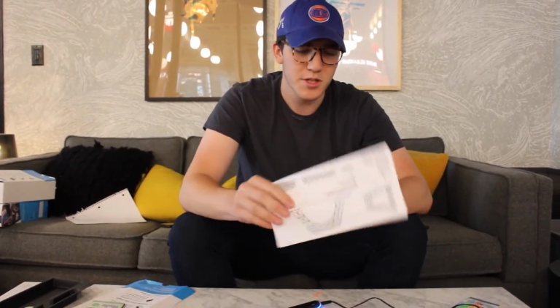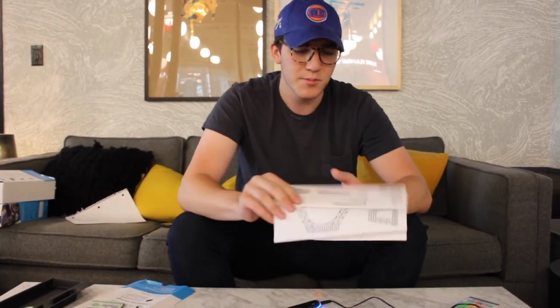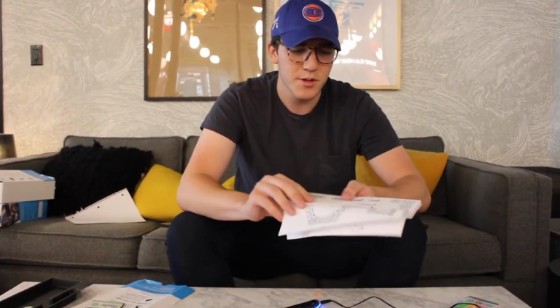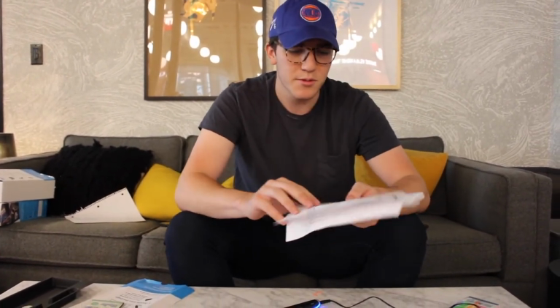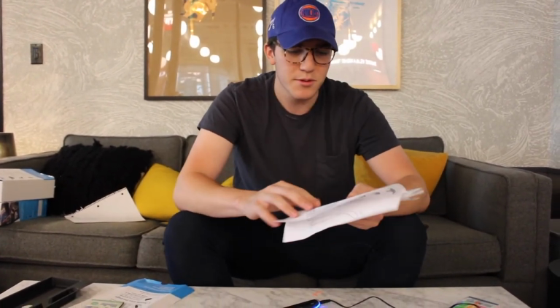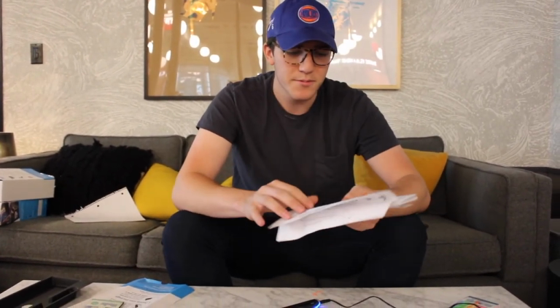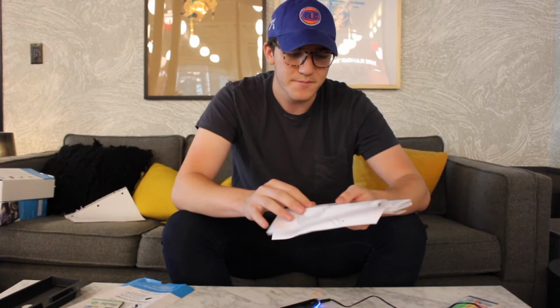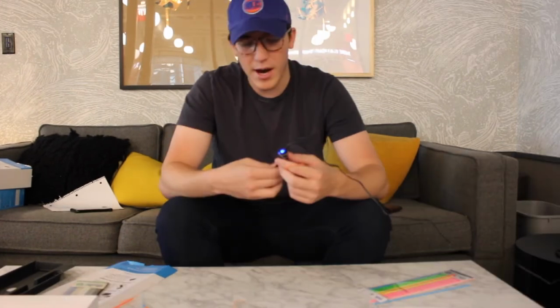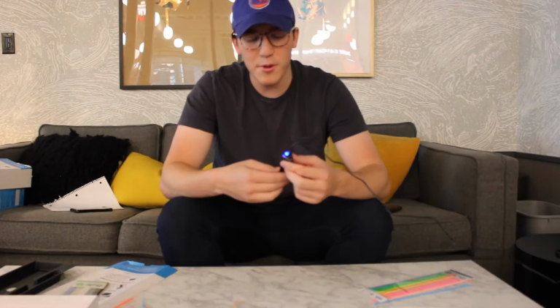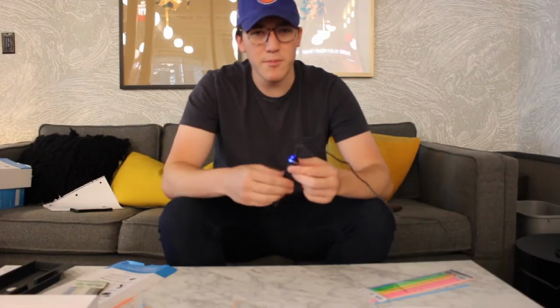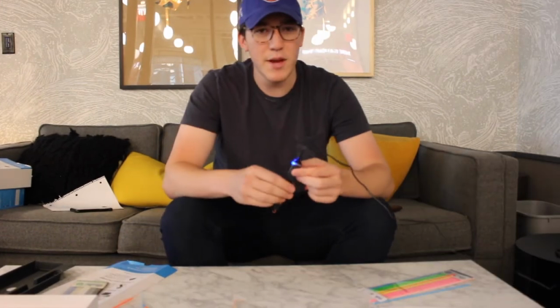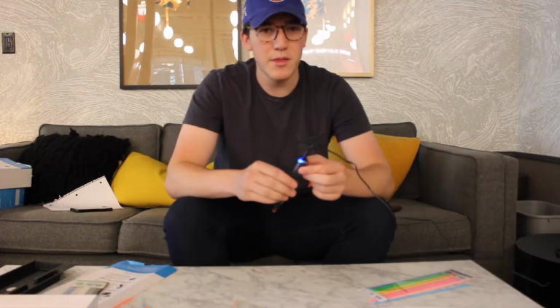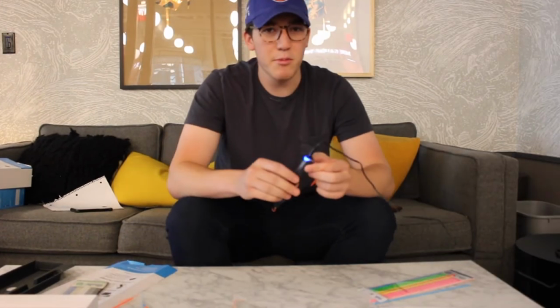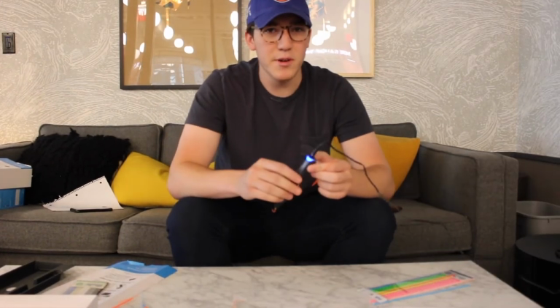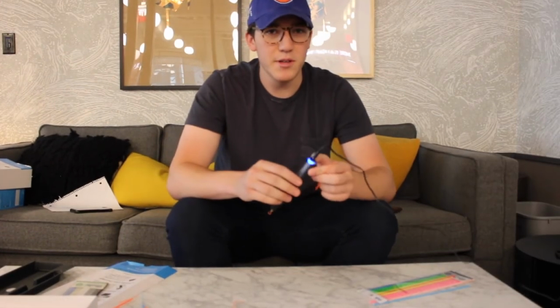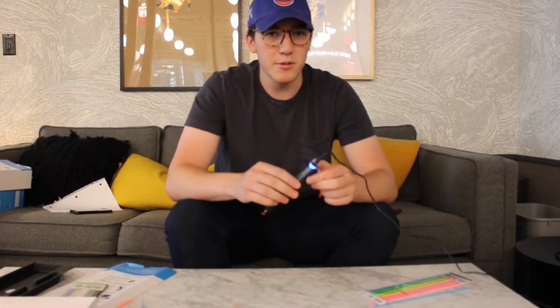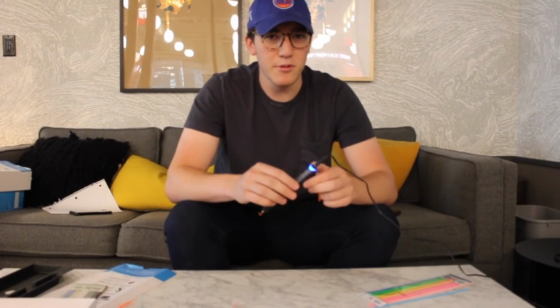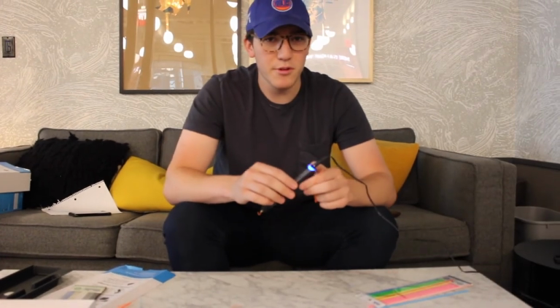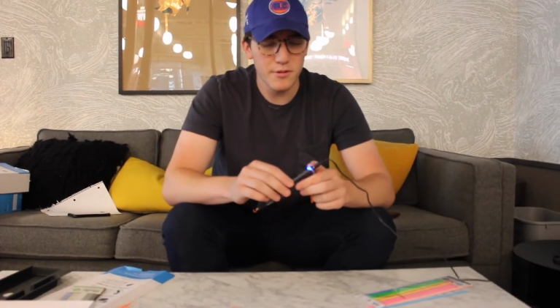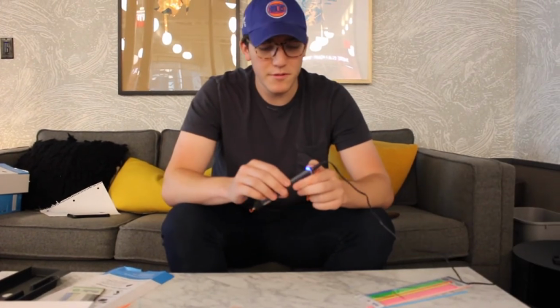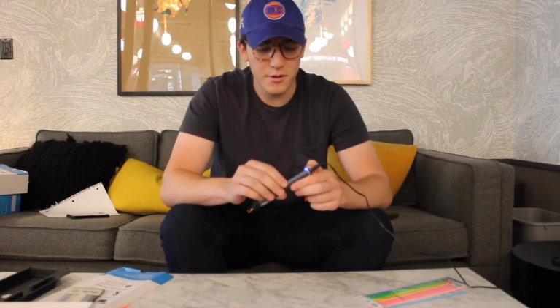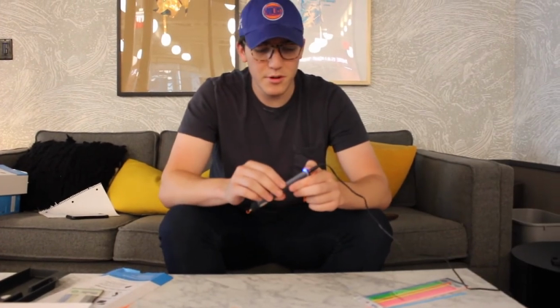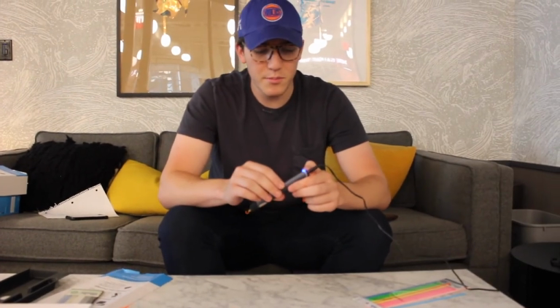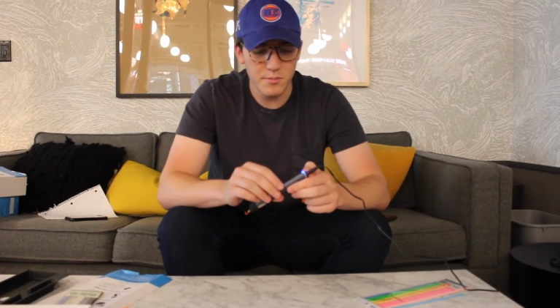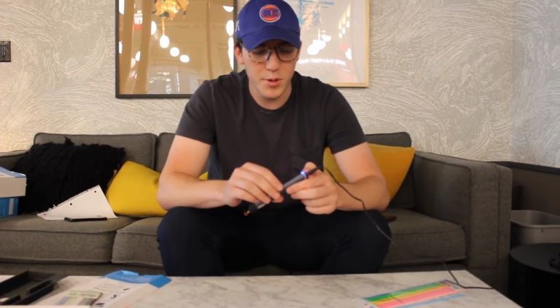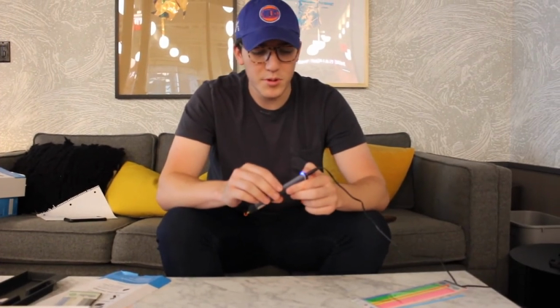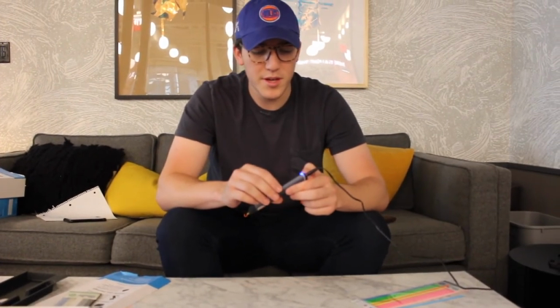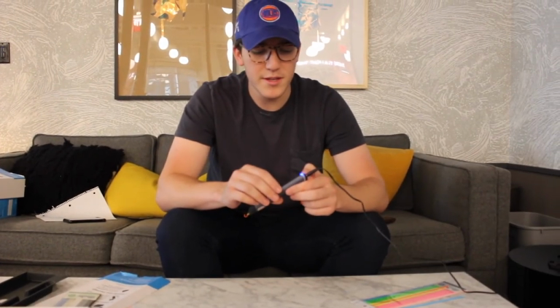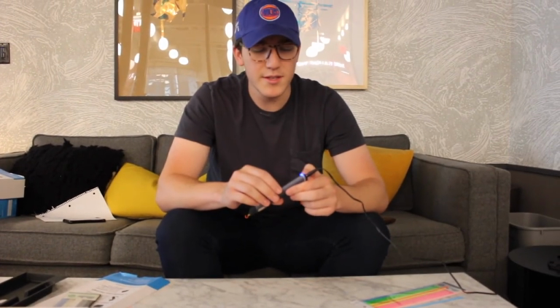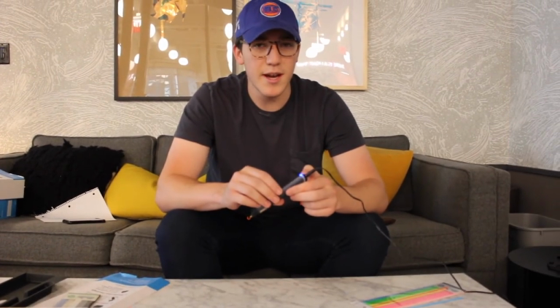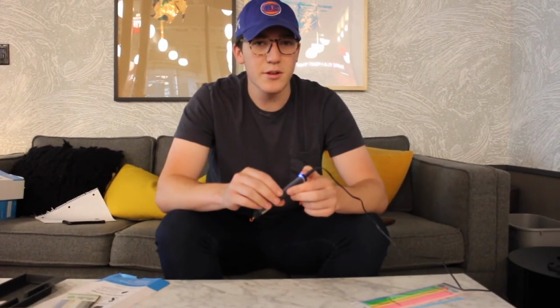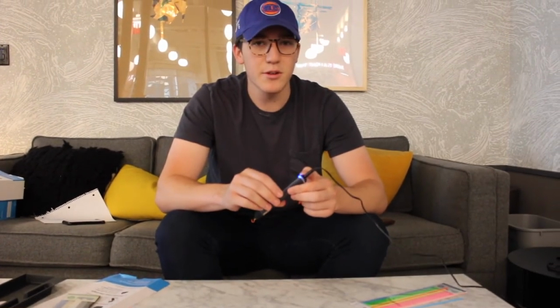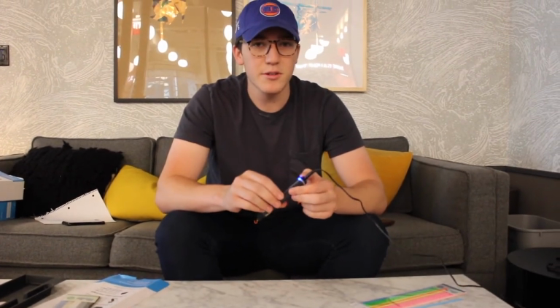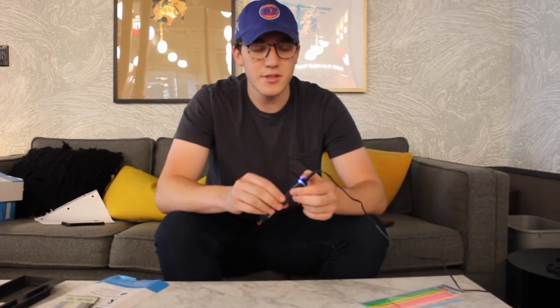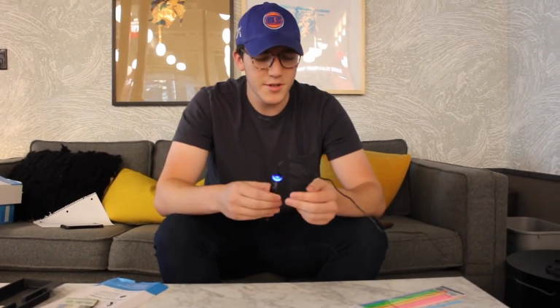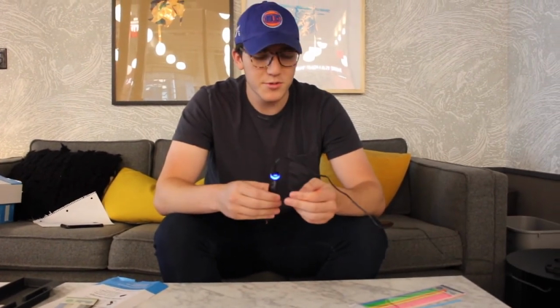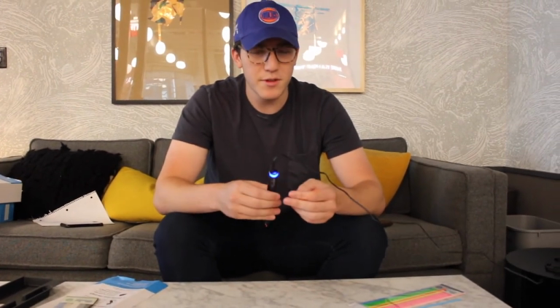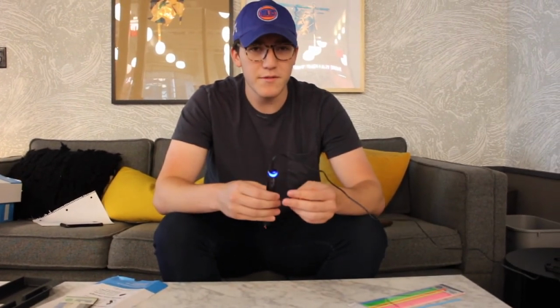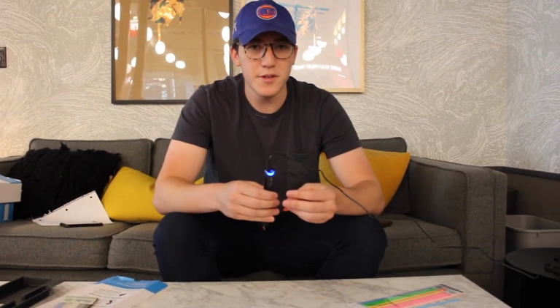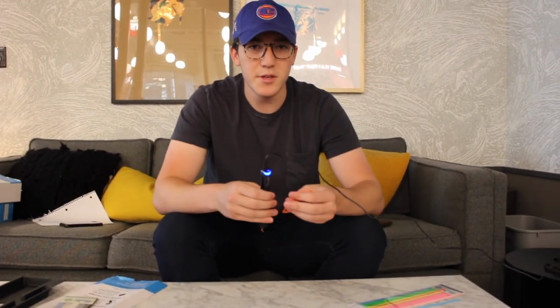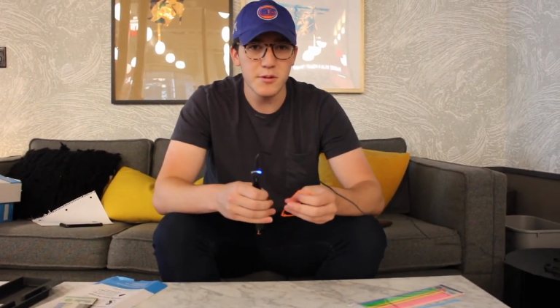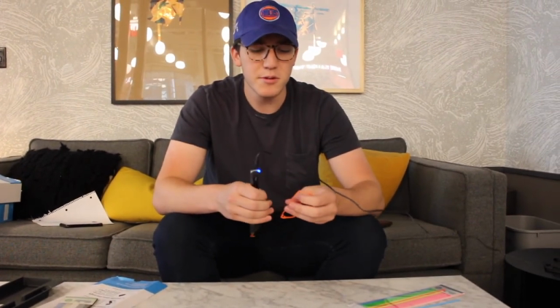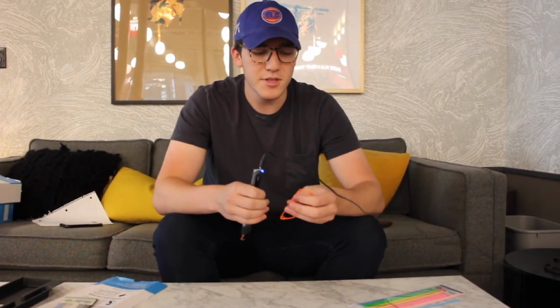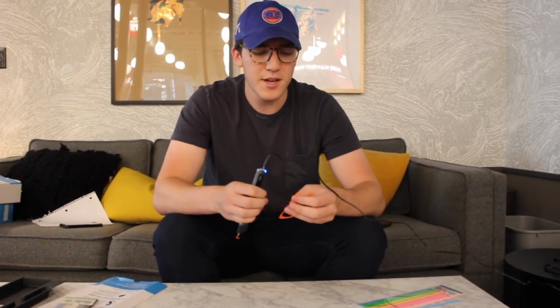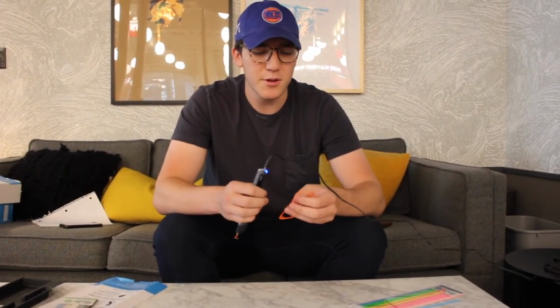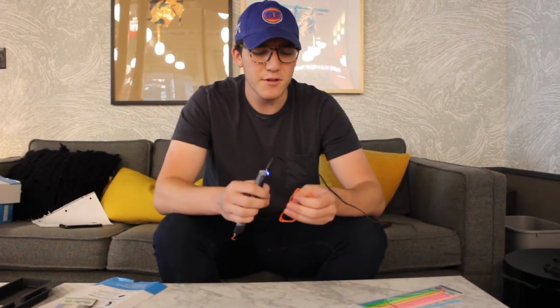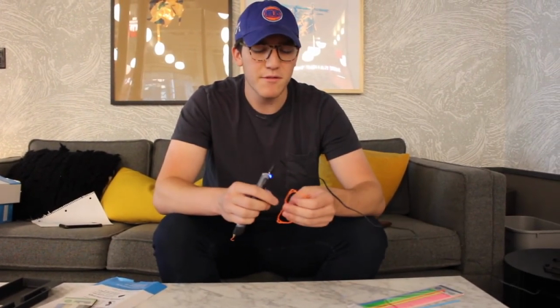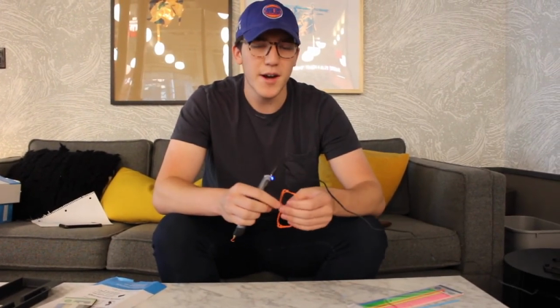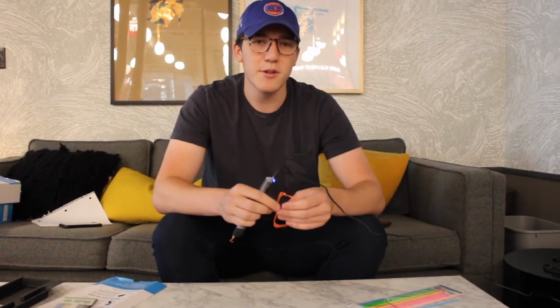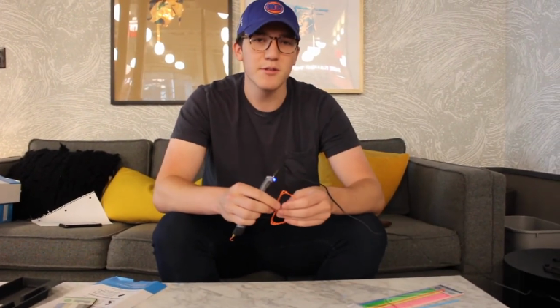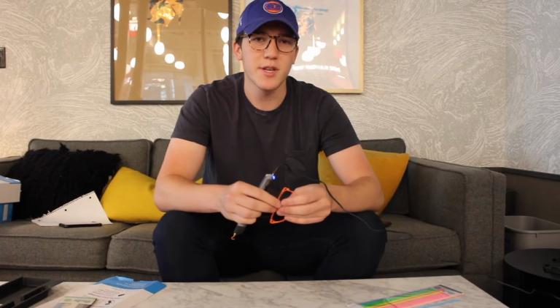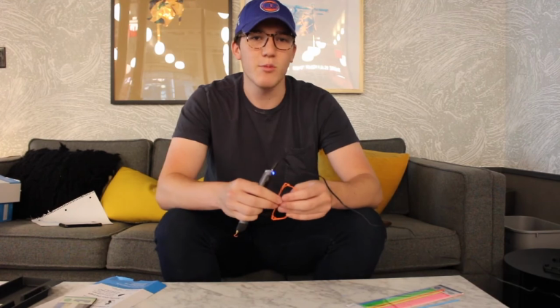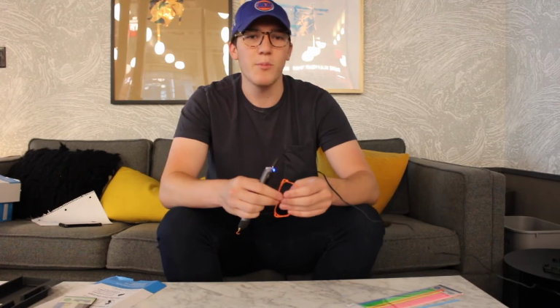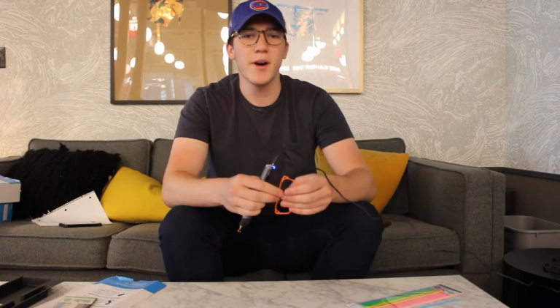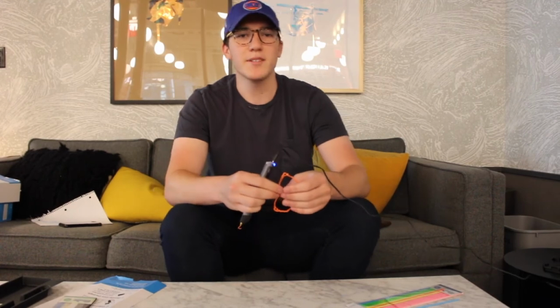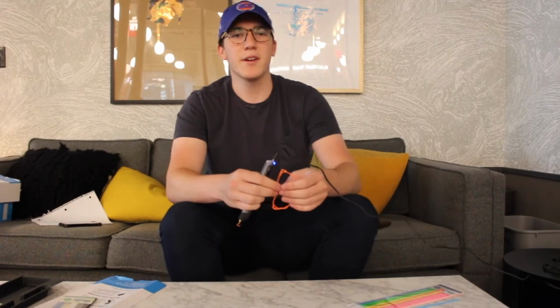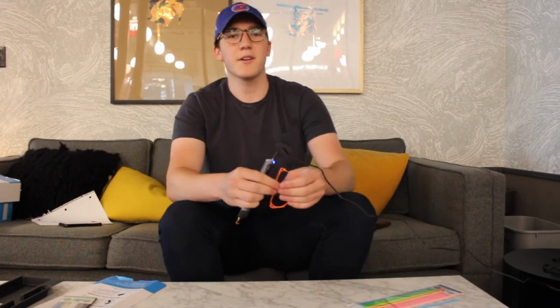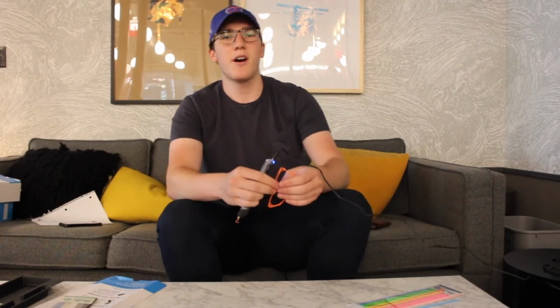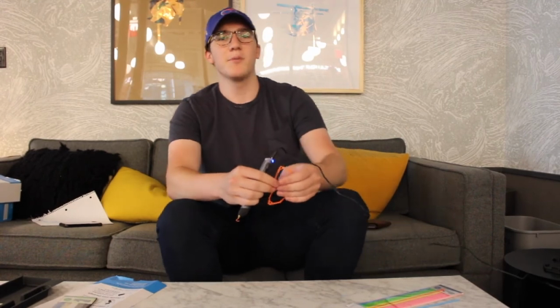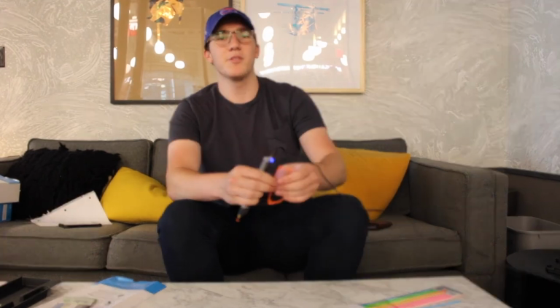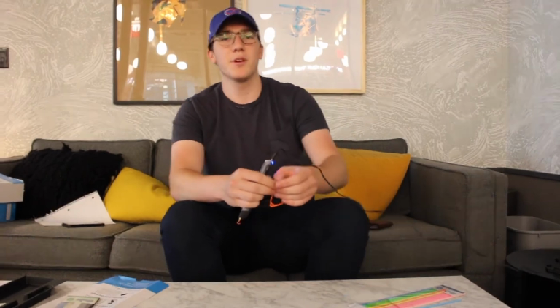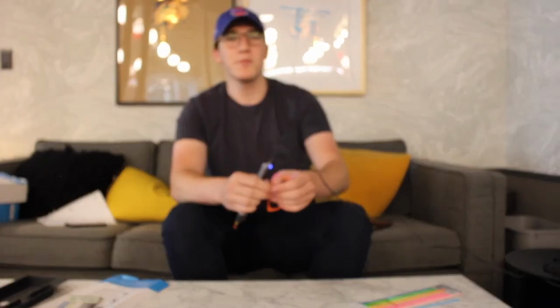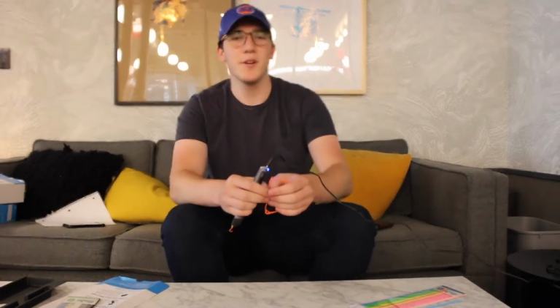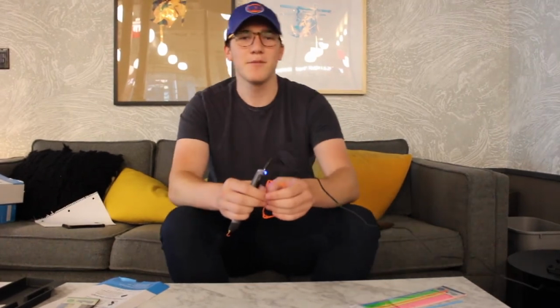I recommend the 3Doodler for both kids and adults. It's really fun to use, and you can find yours at wellbots.com or the link below.